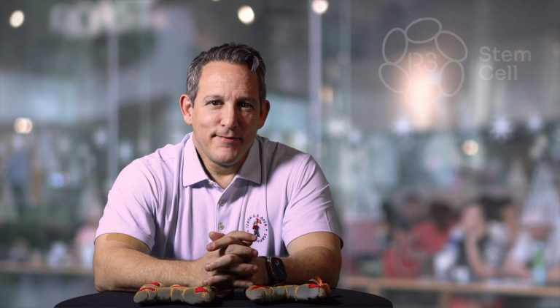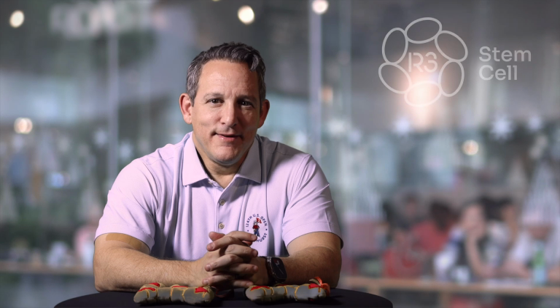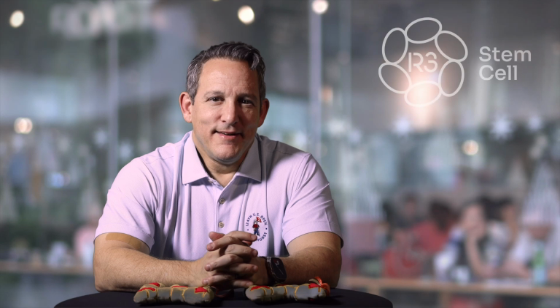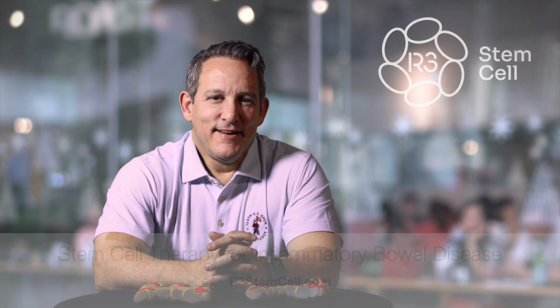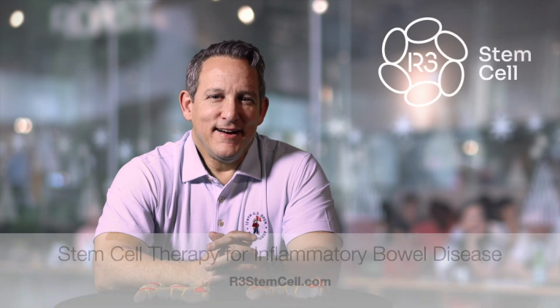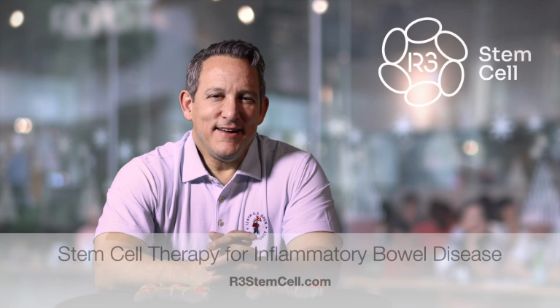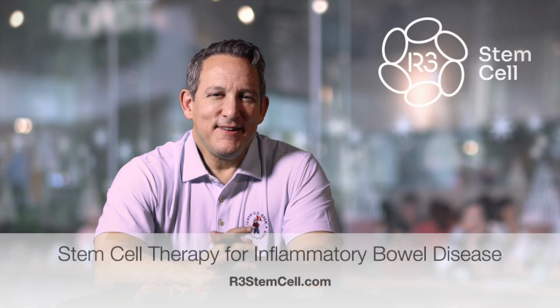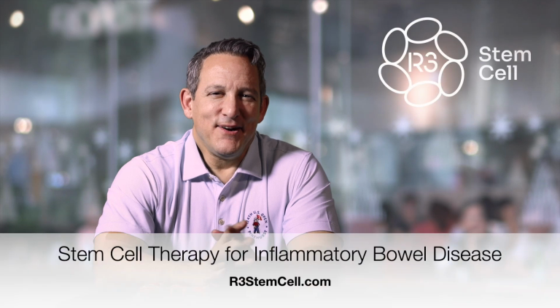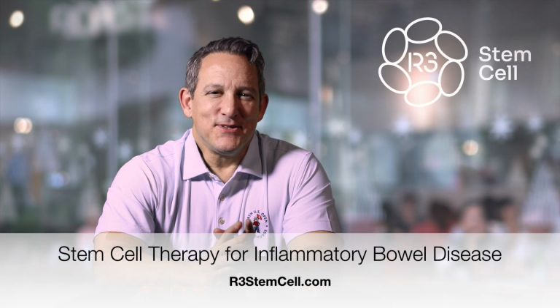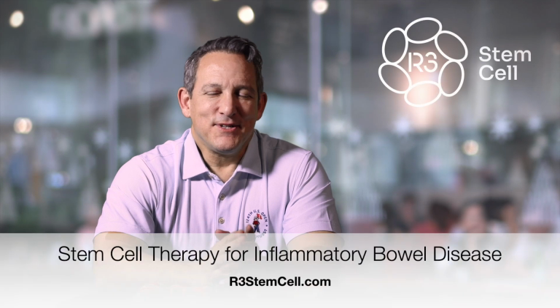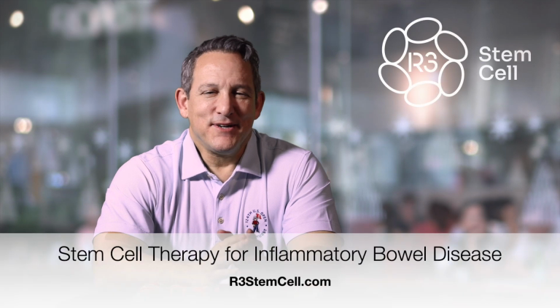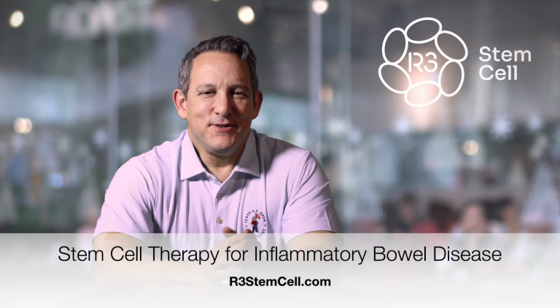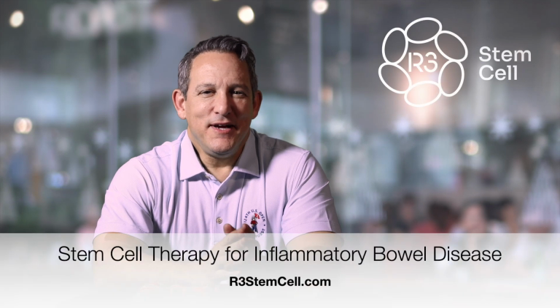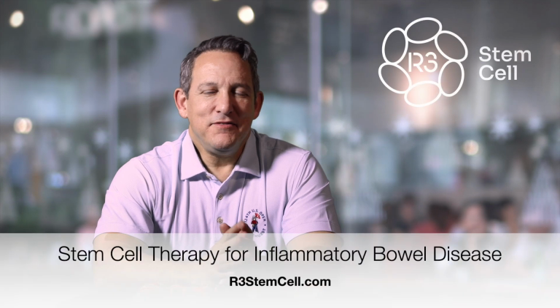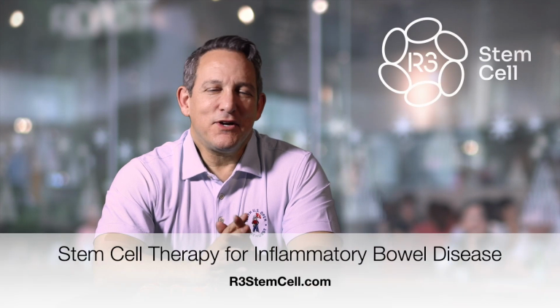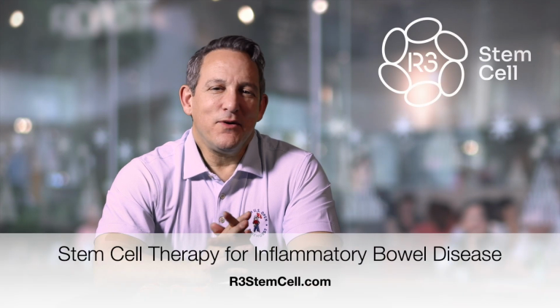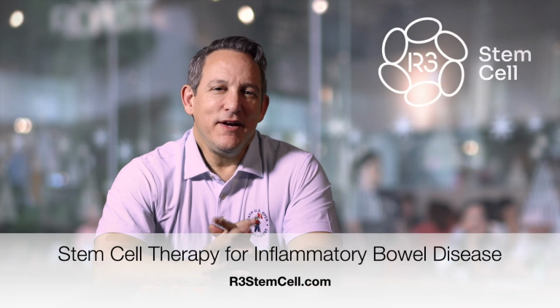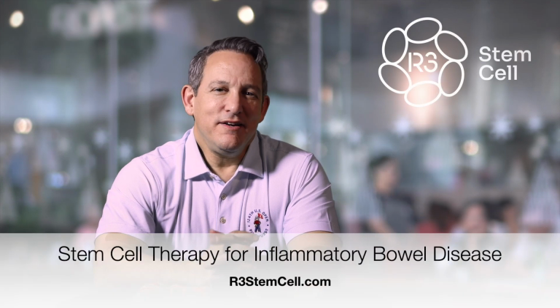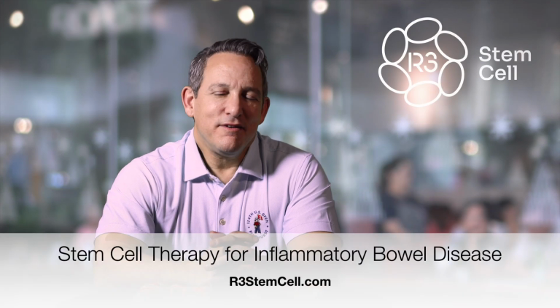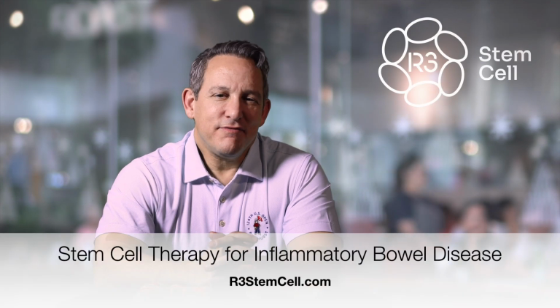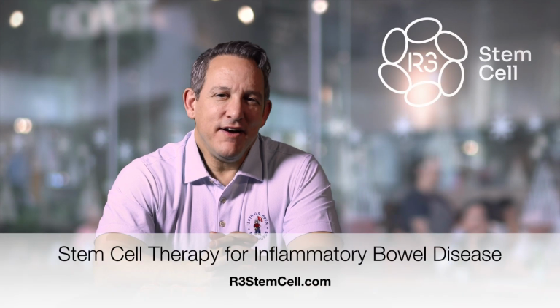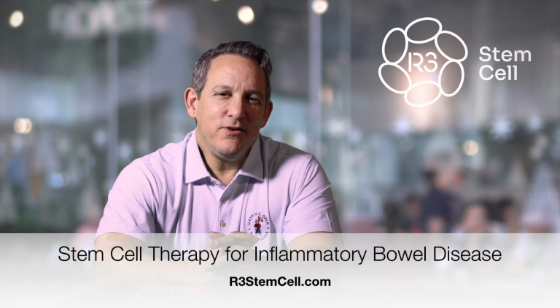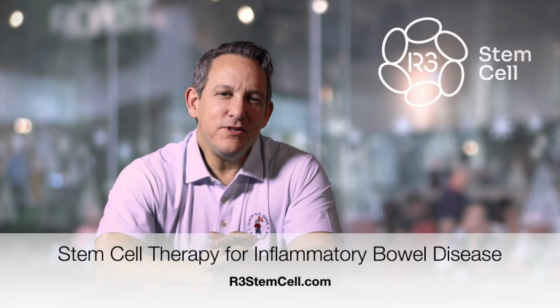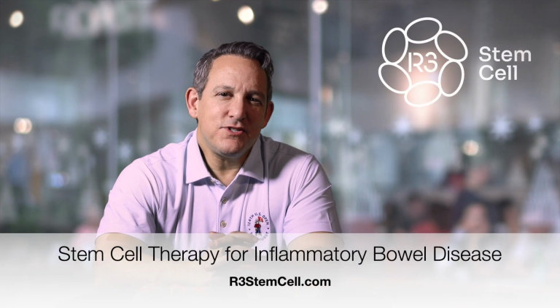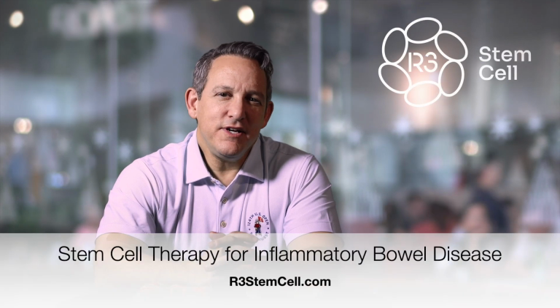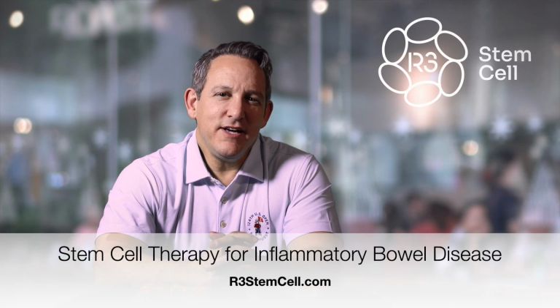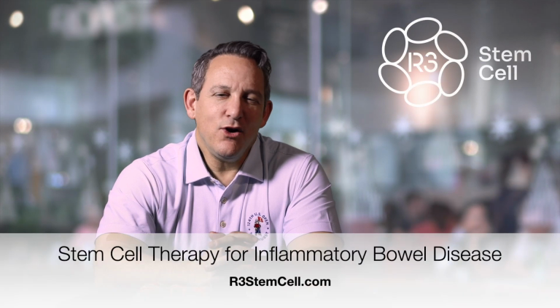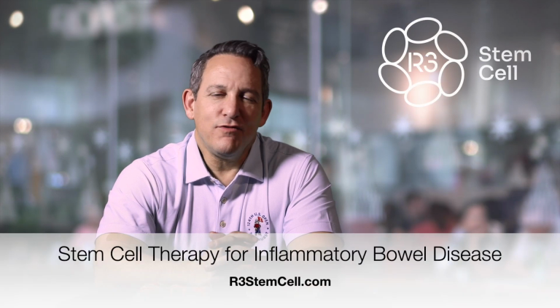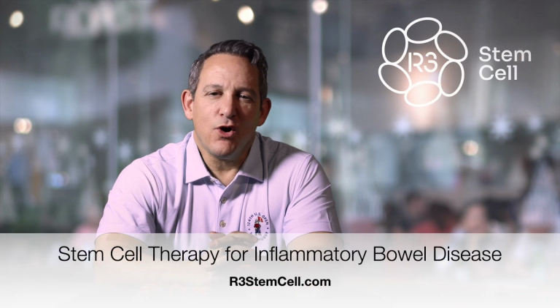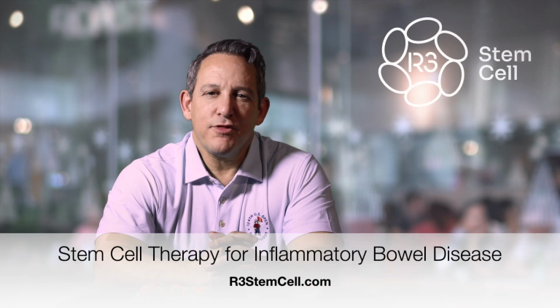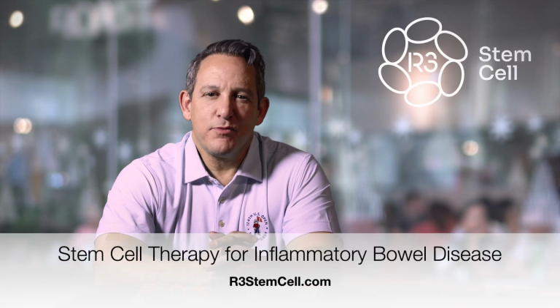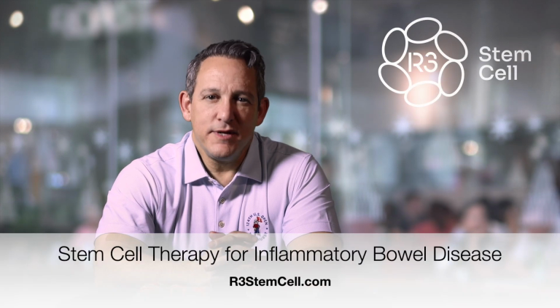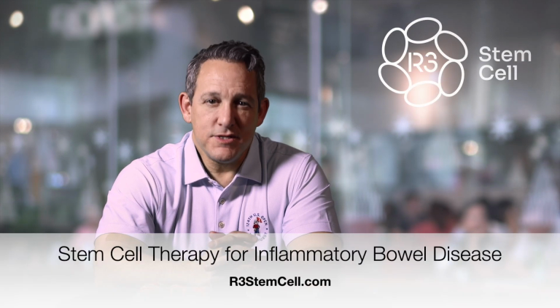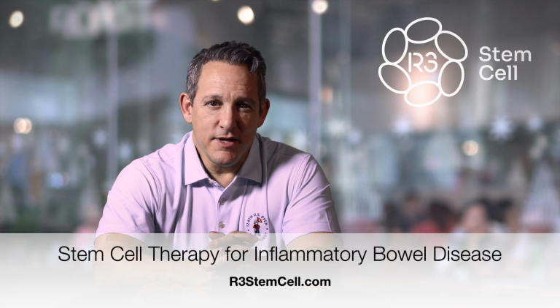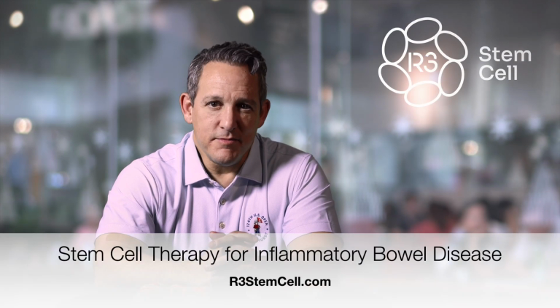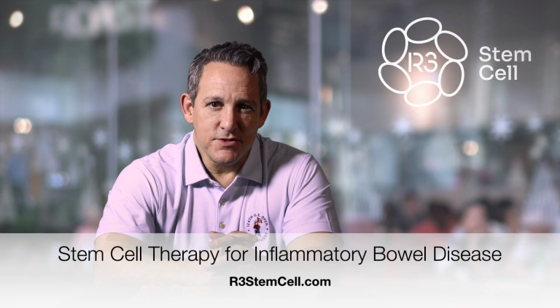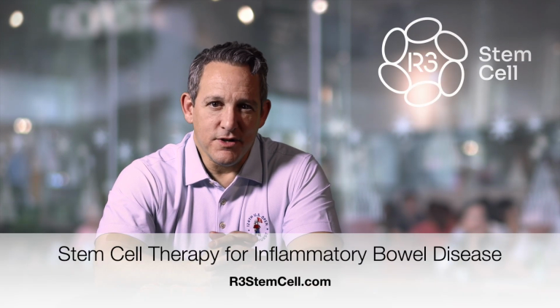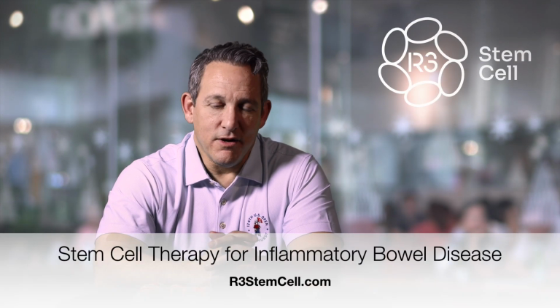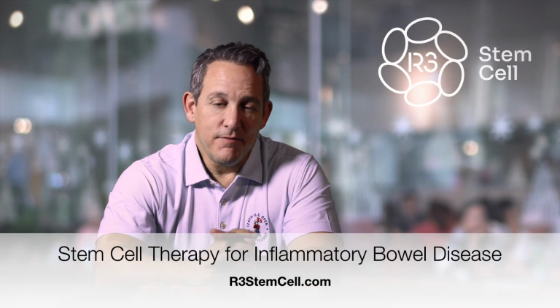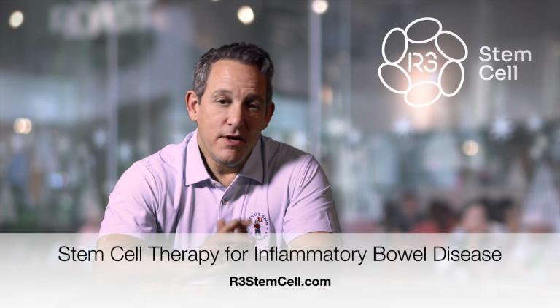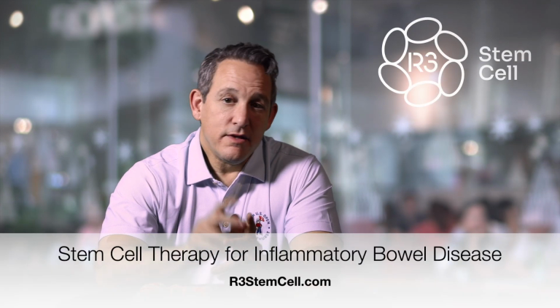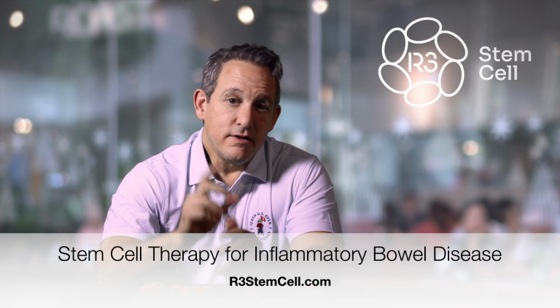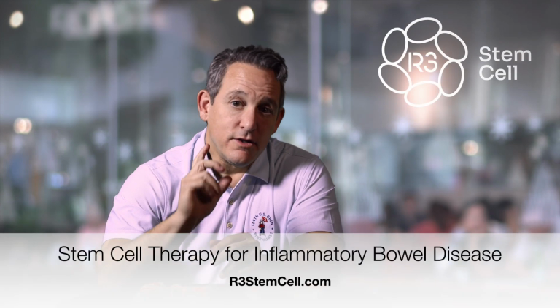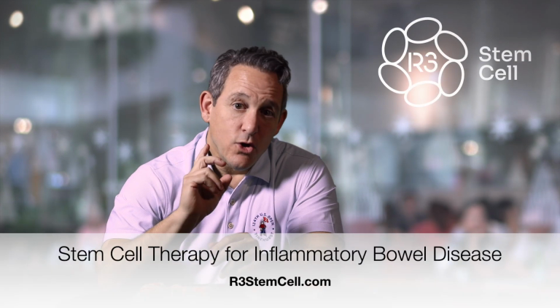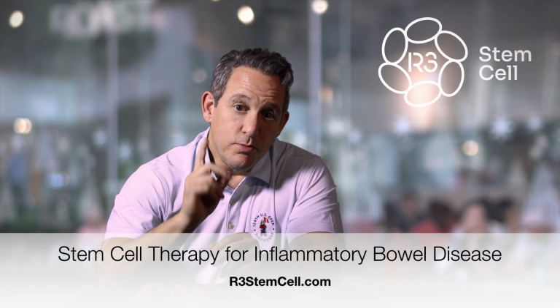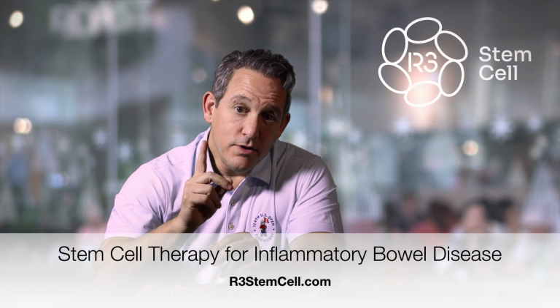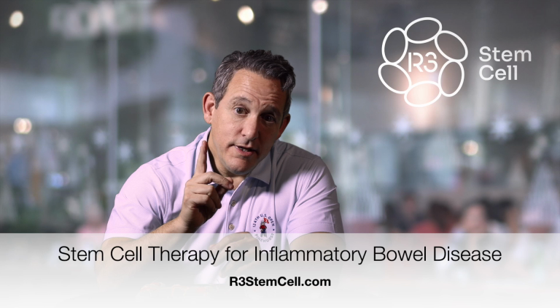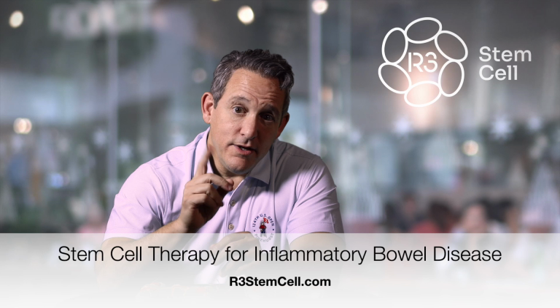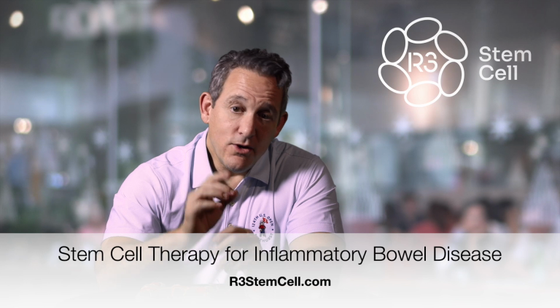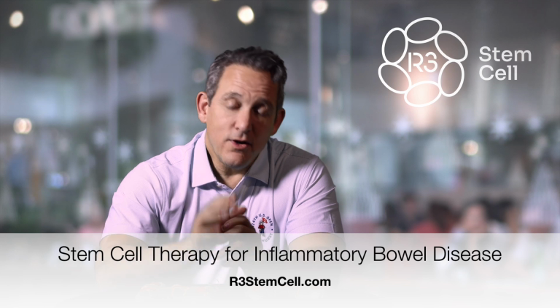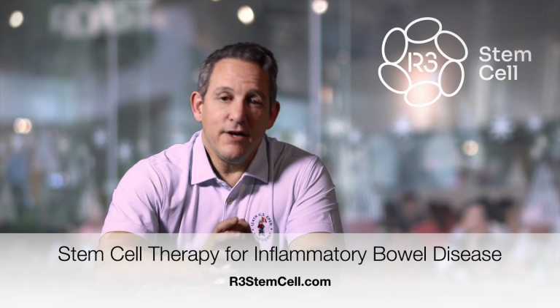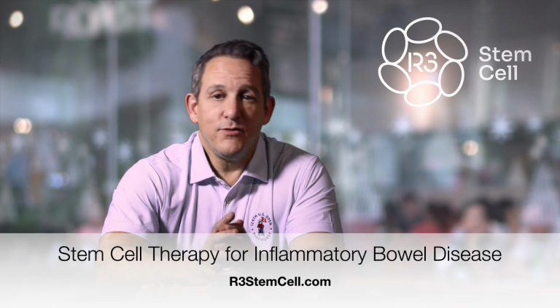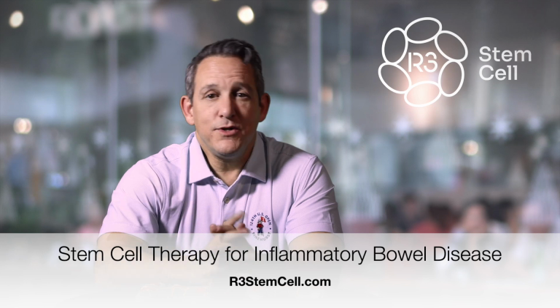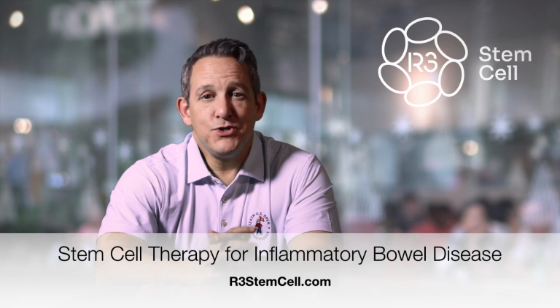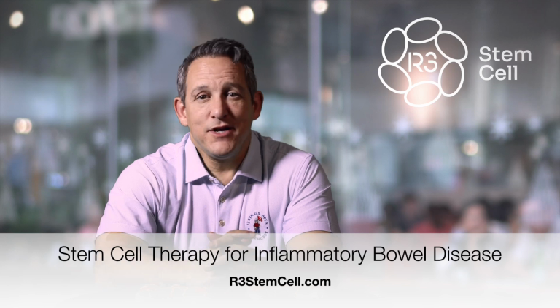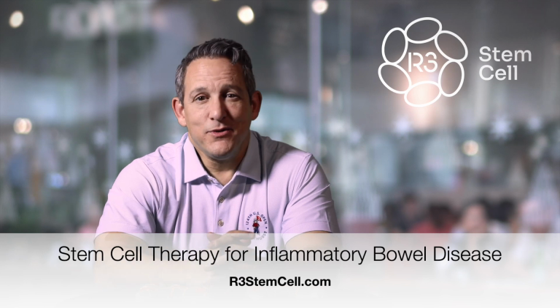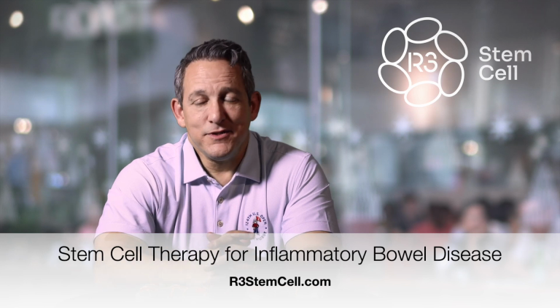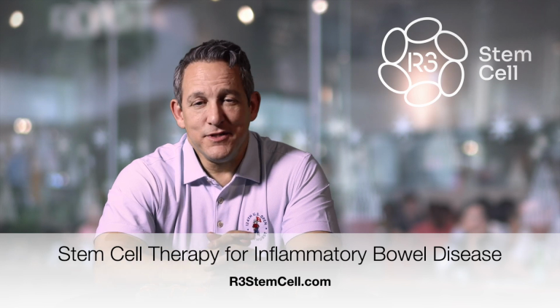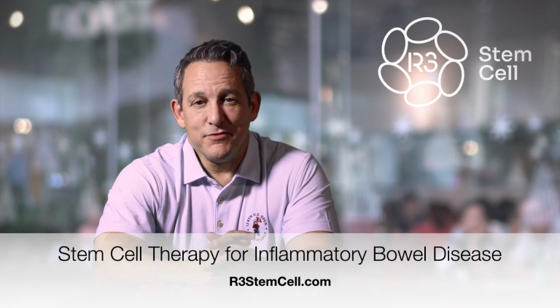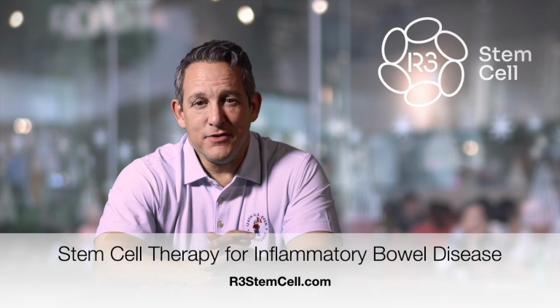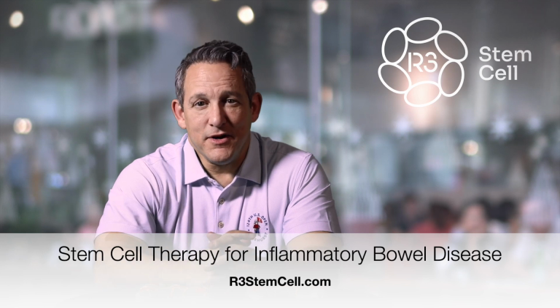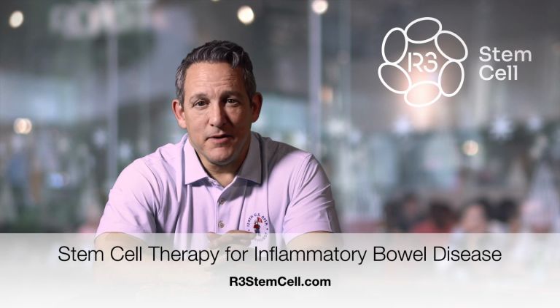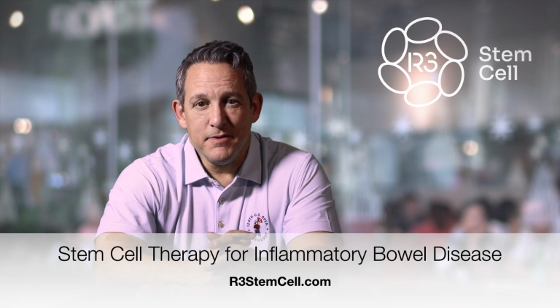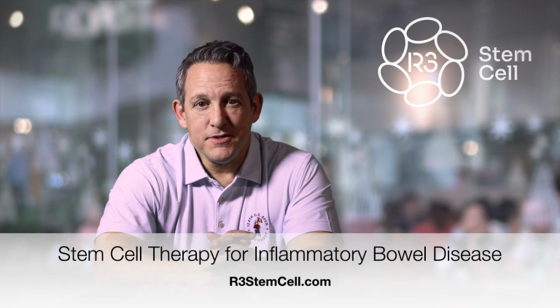Hi there, it's Dr. David Green, Founder and CEO of R3 Stem Cell, the global leader in regenerative therapies.